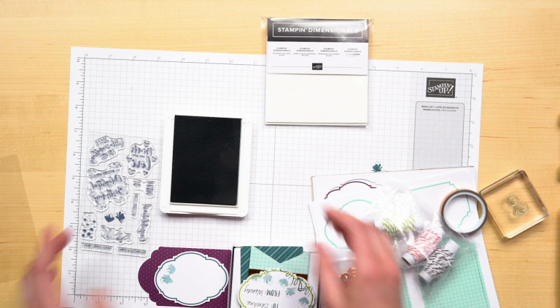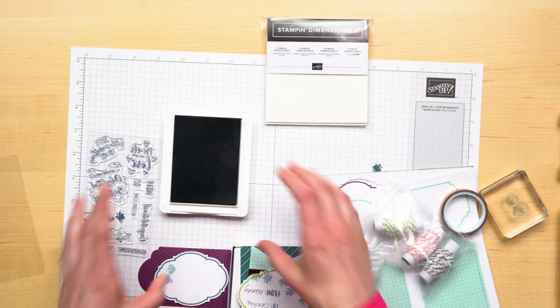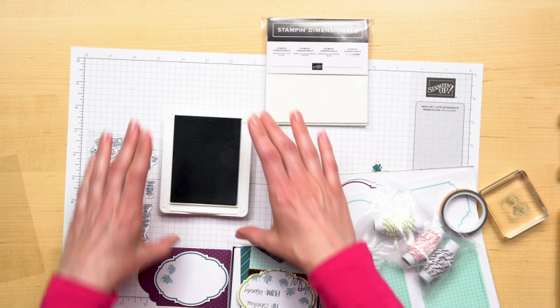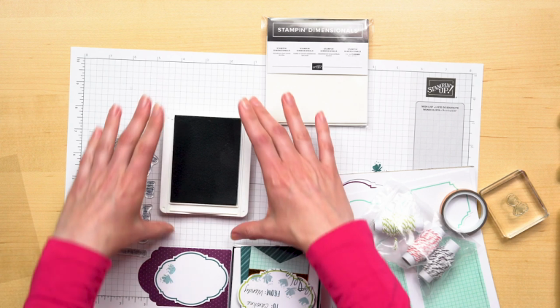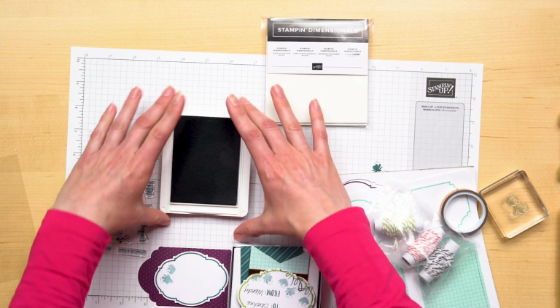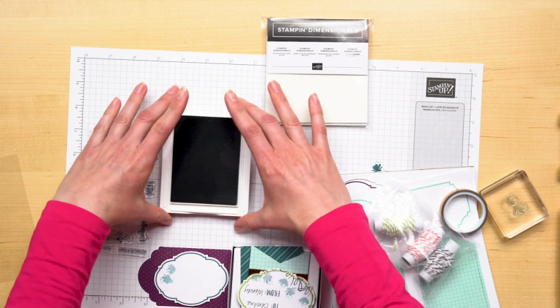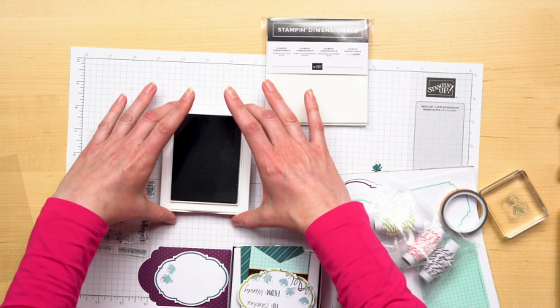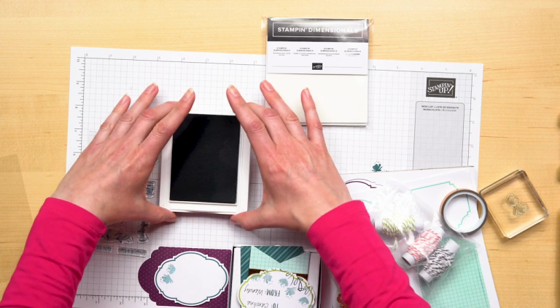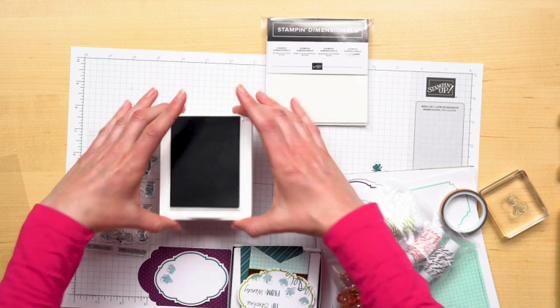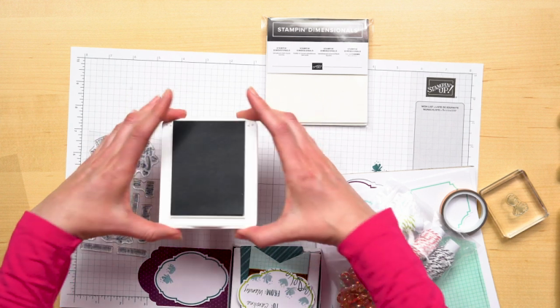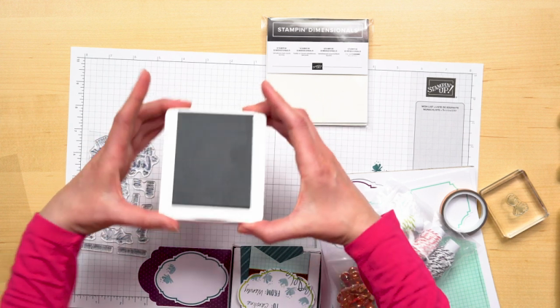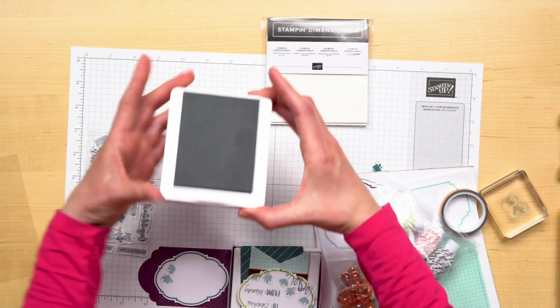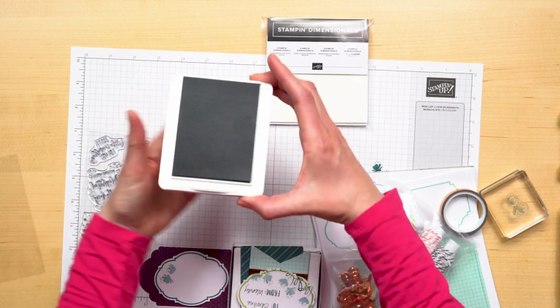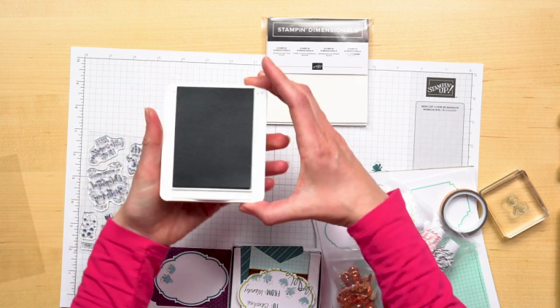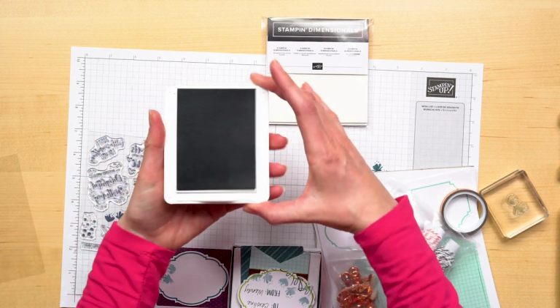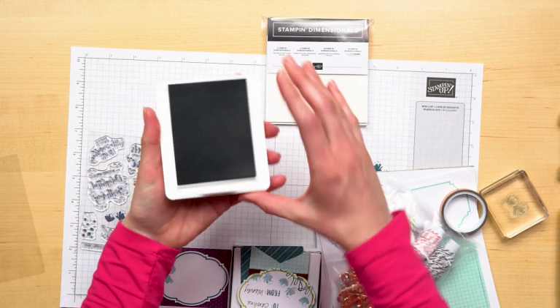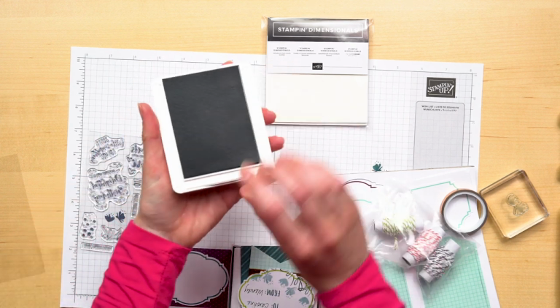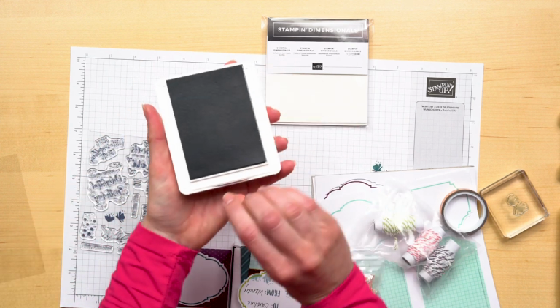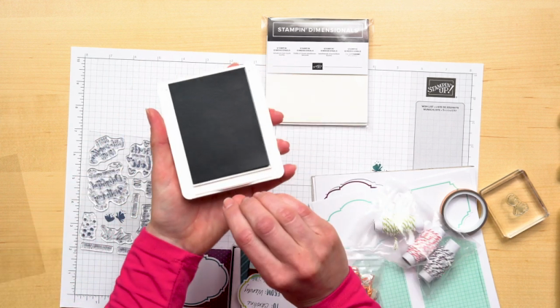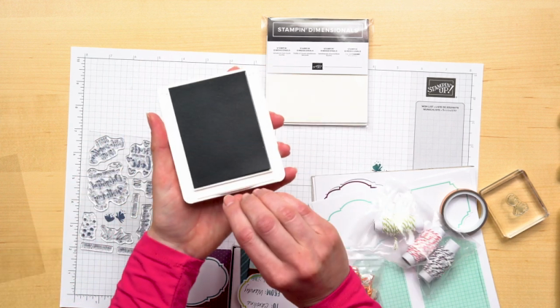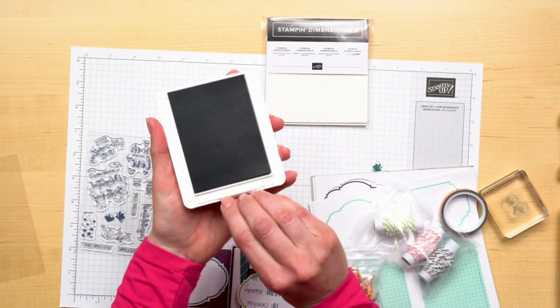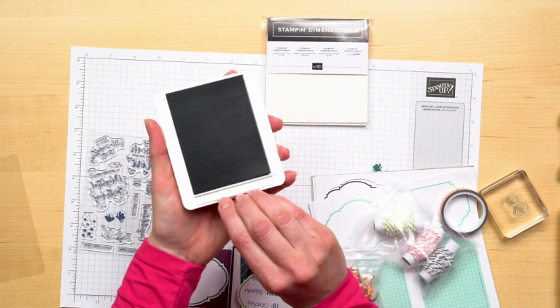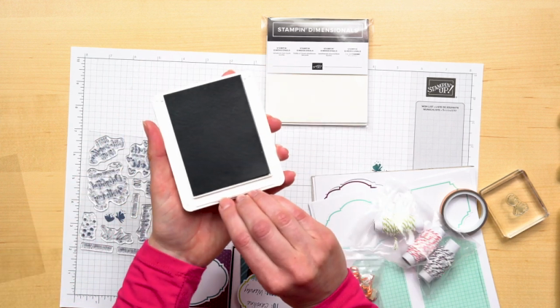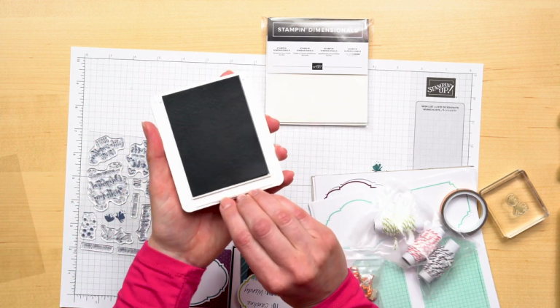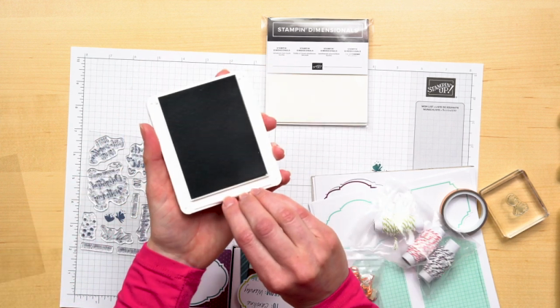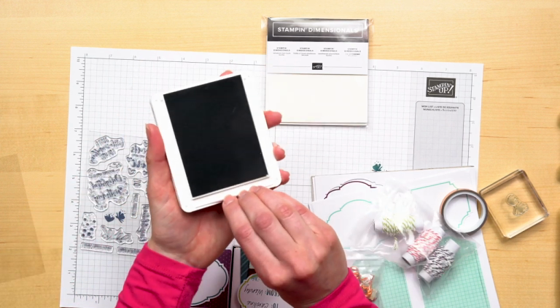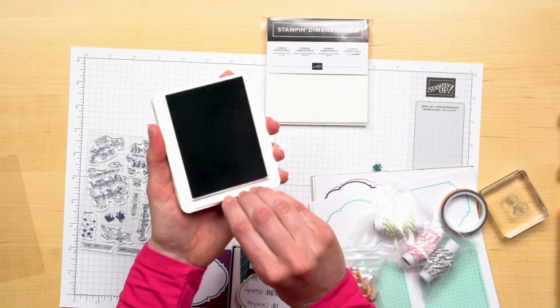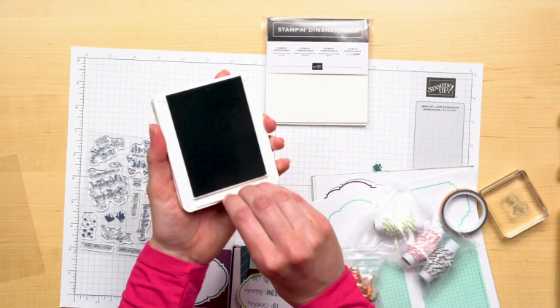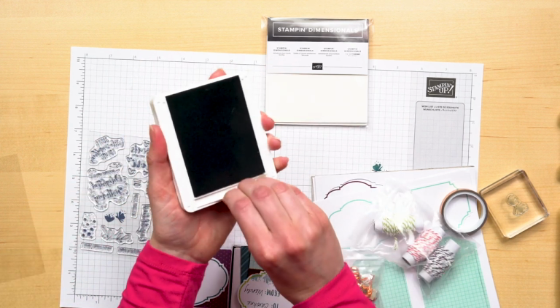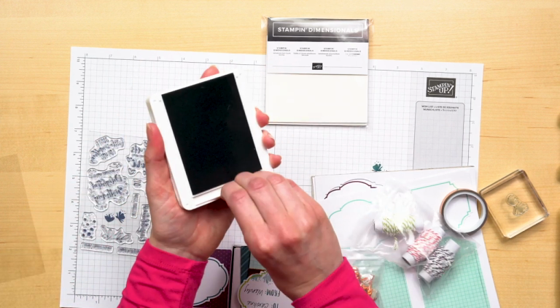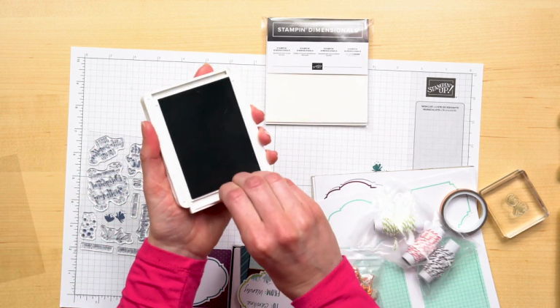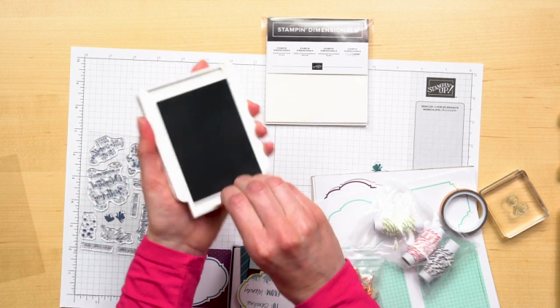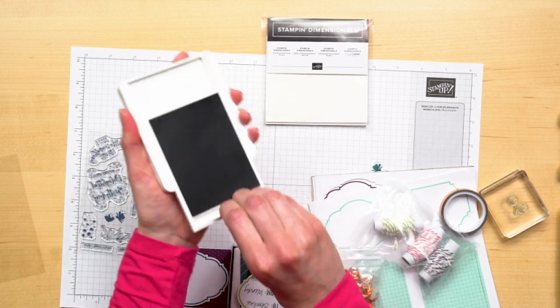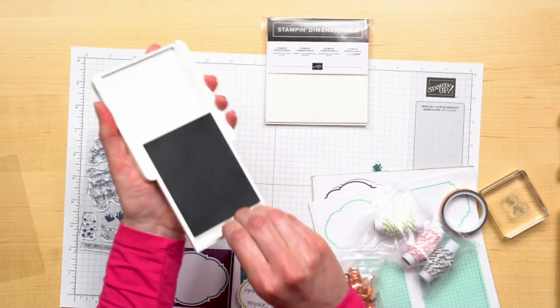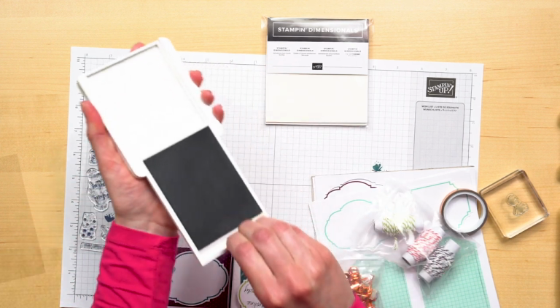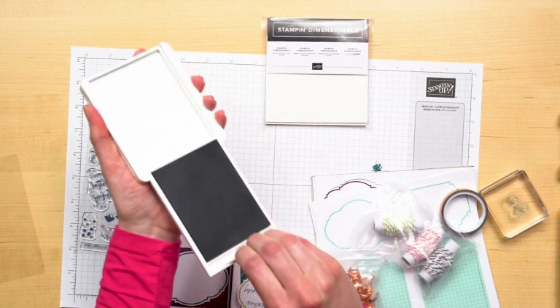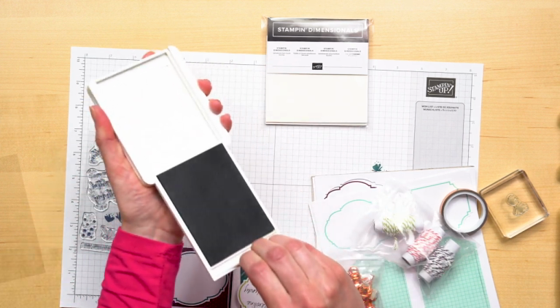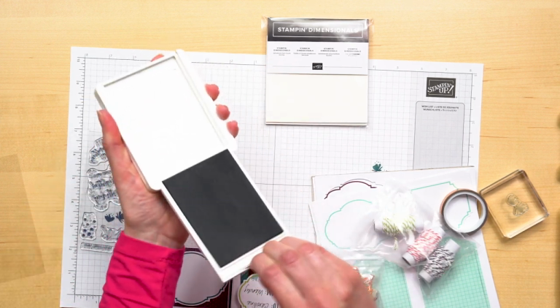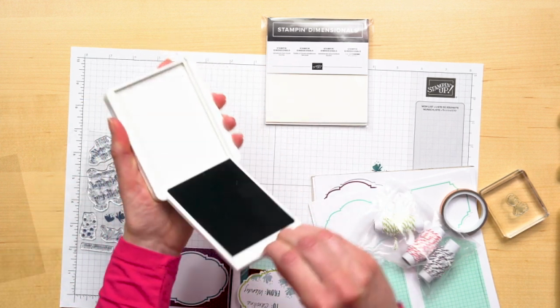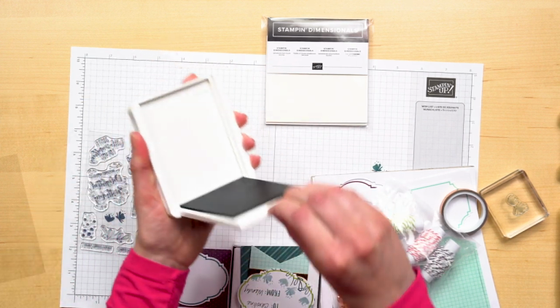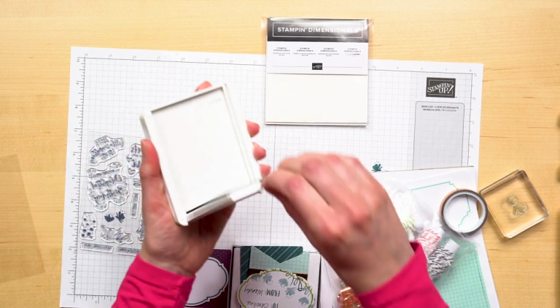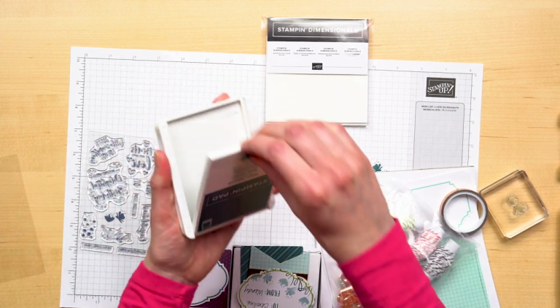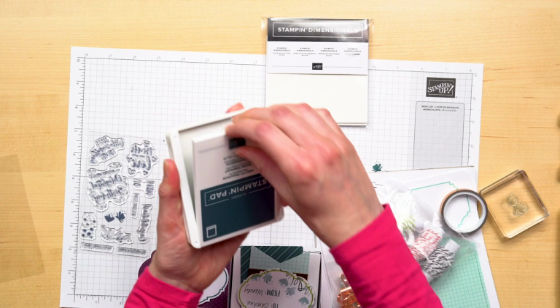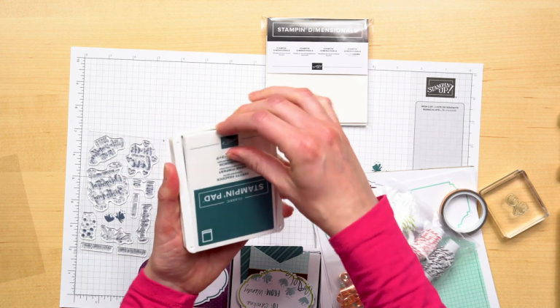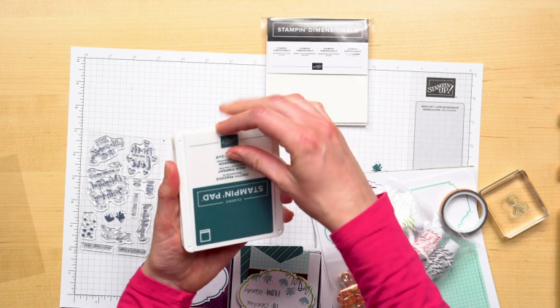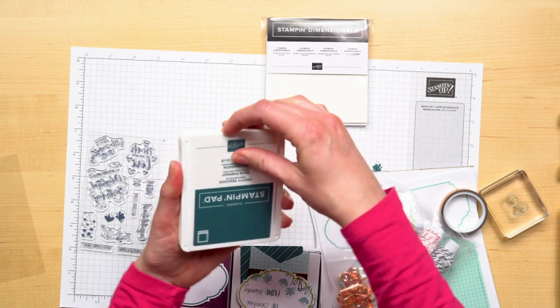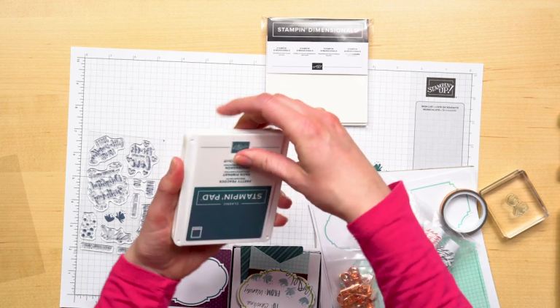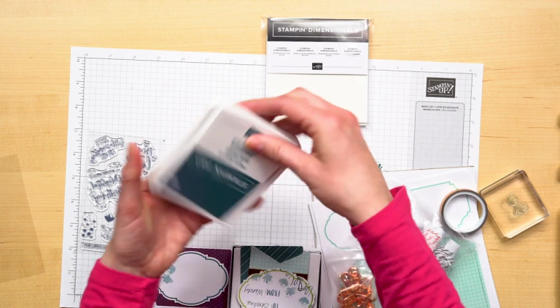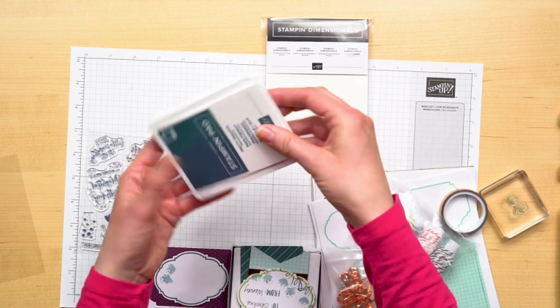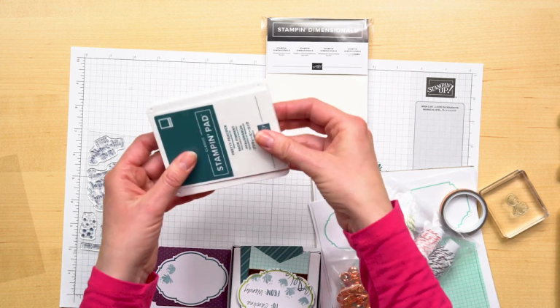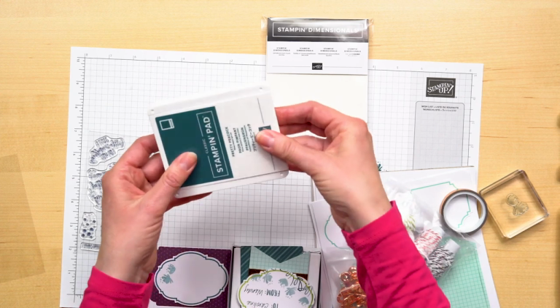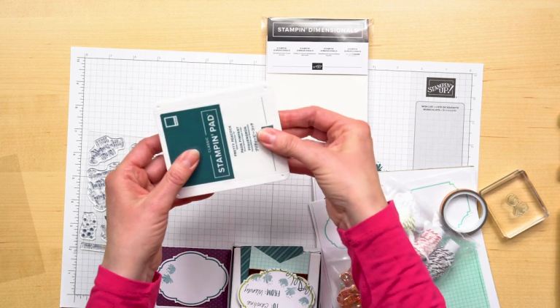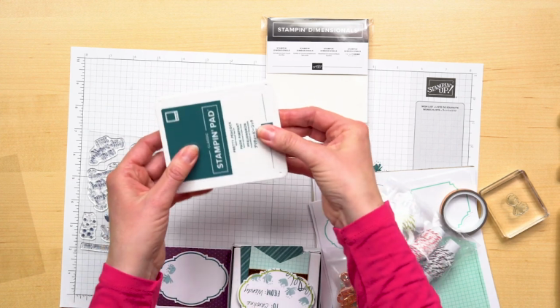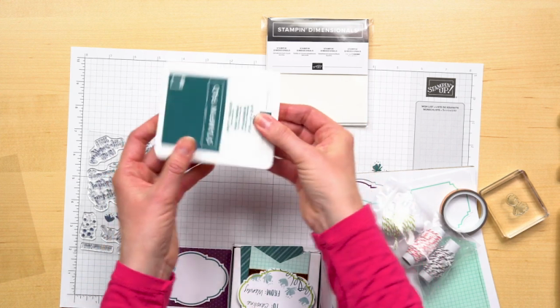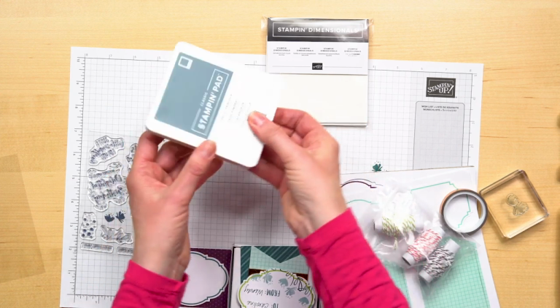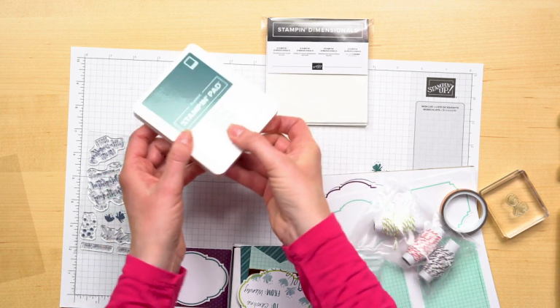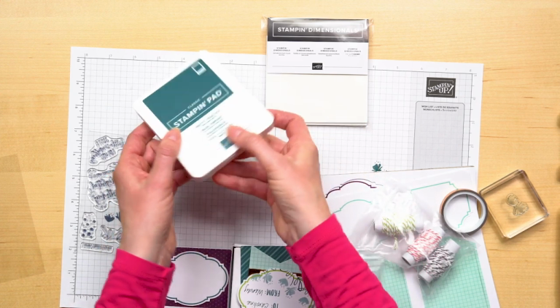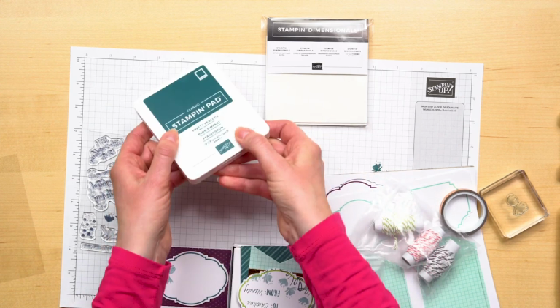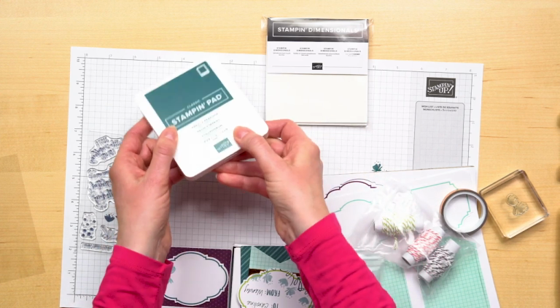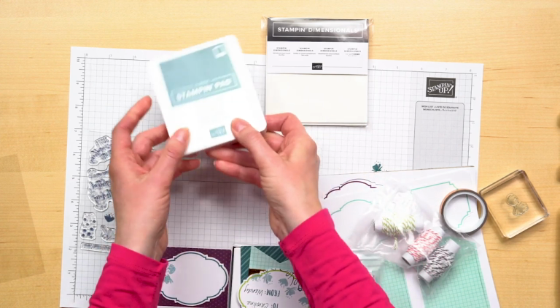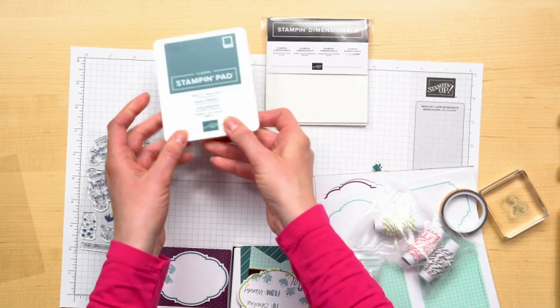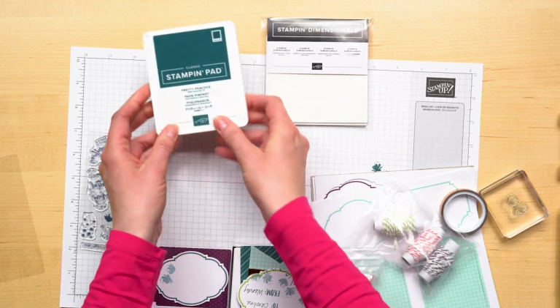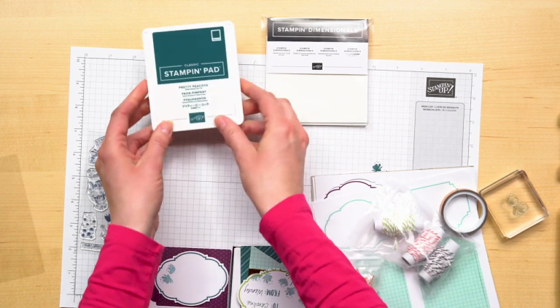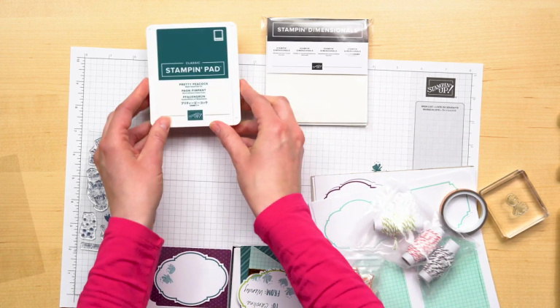To close the ink pad, we slide the top out, flip it over, and snap it shut.